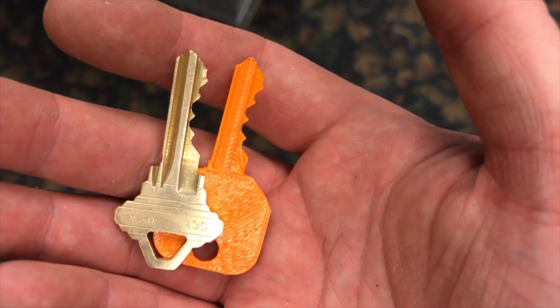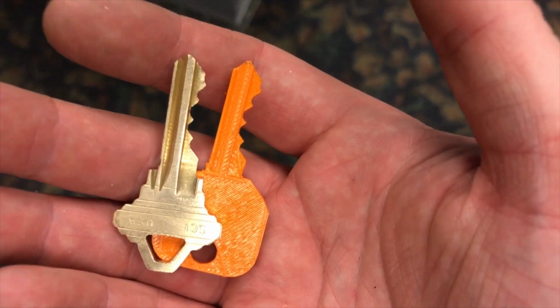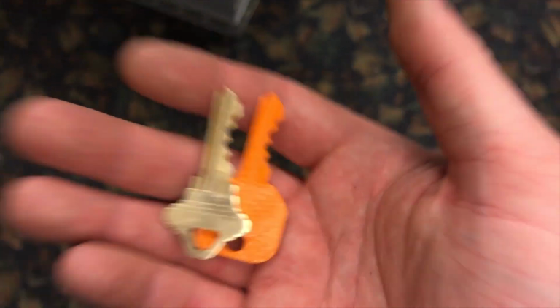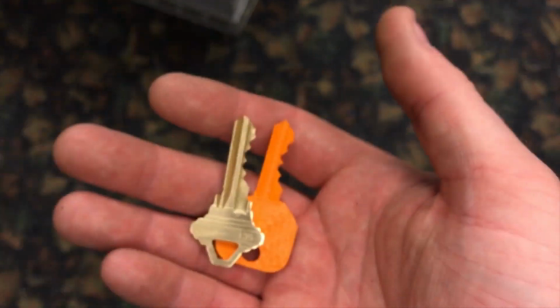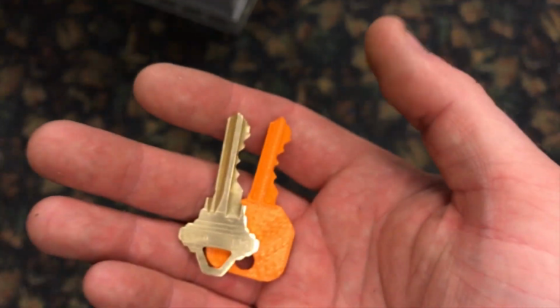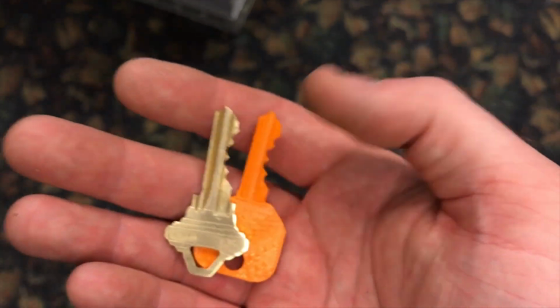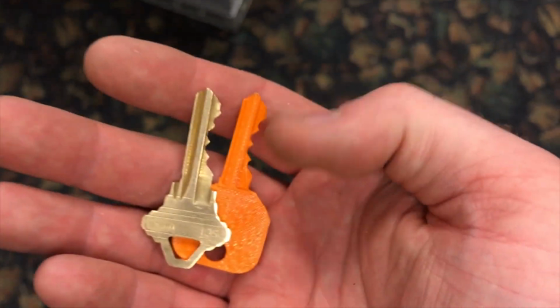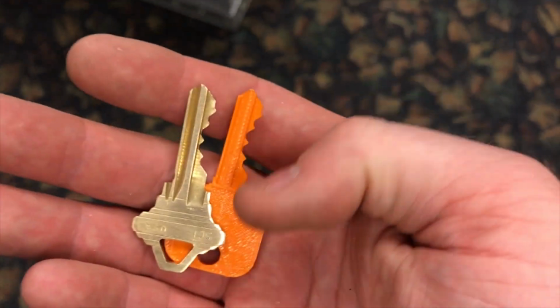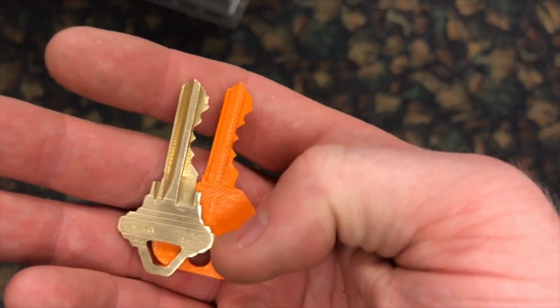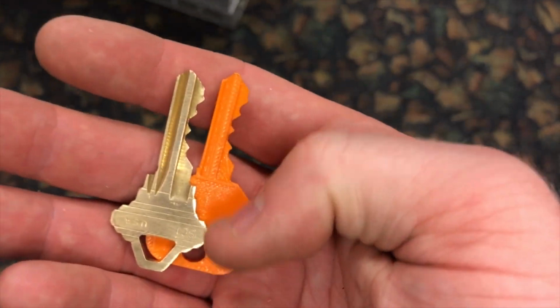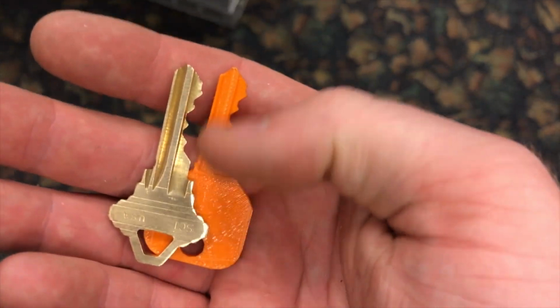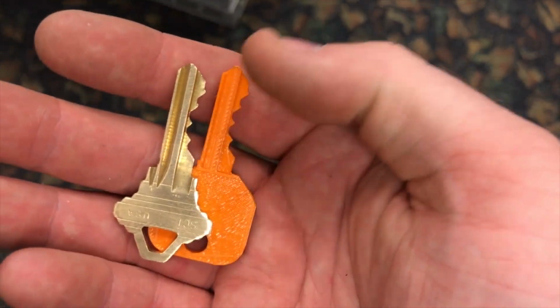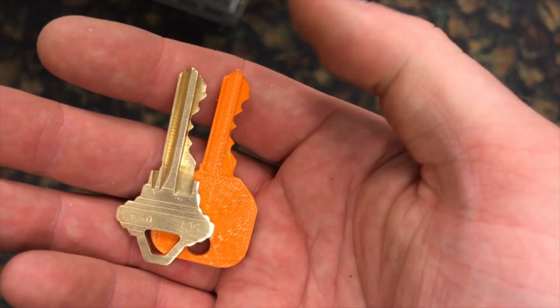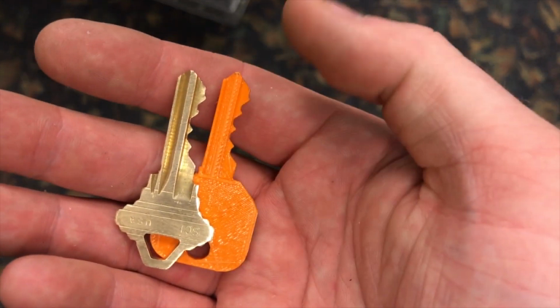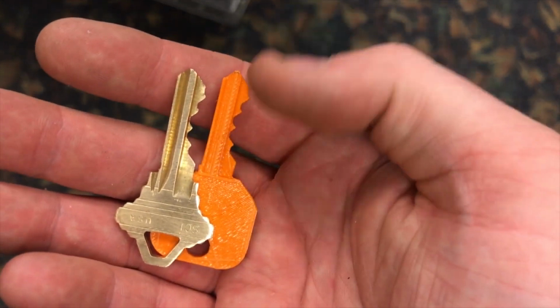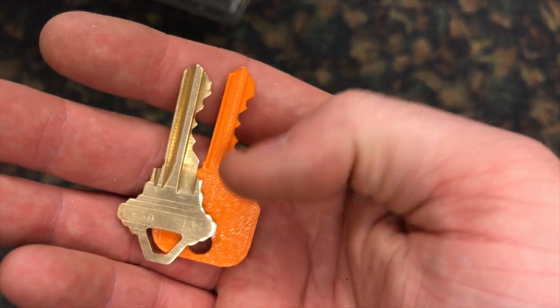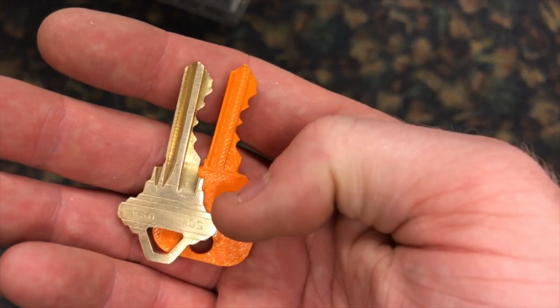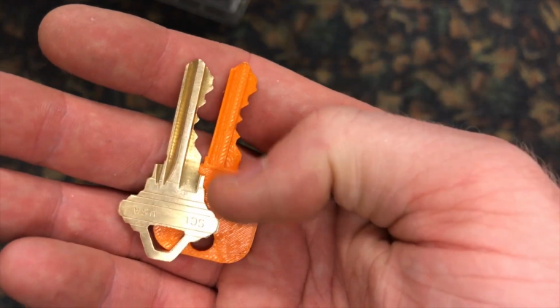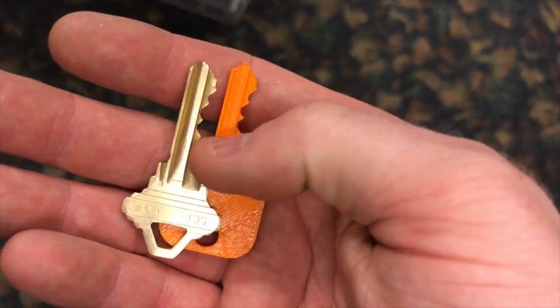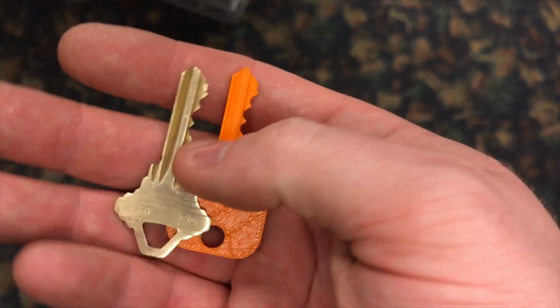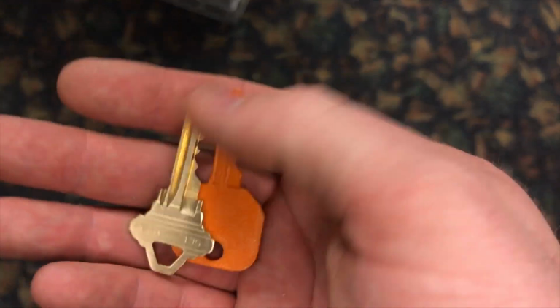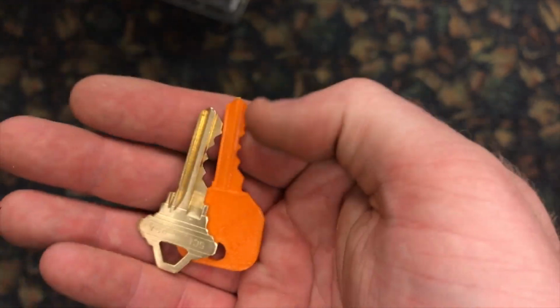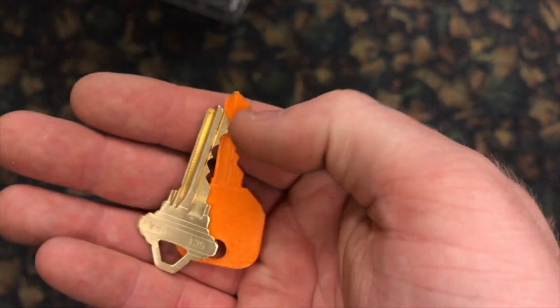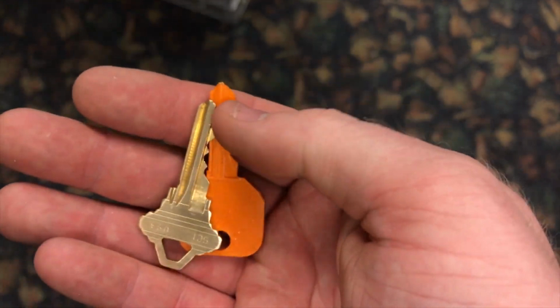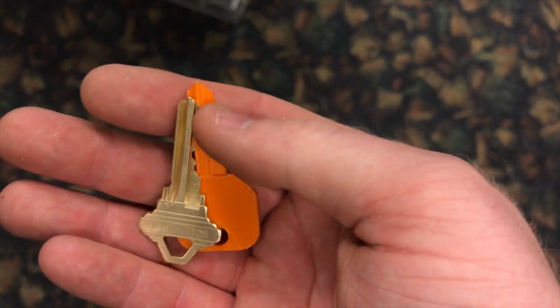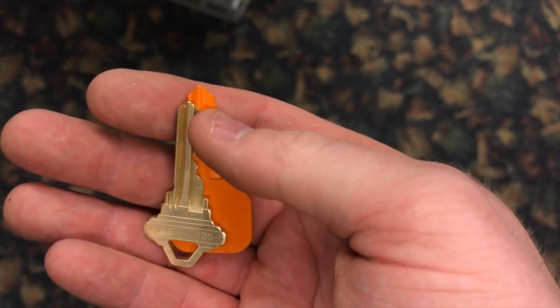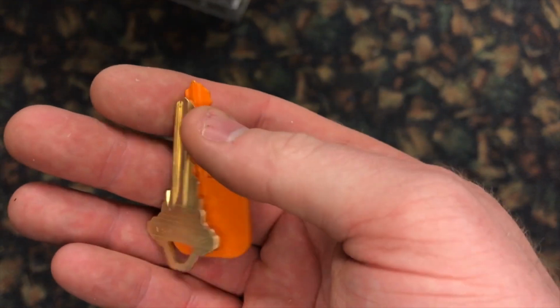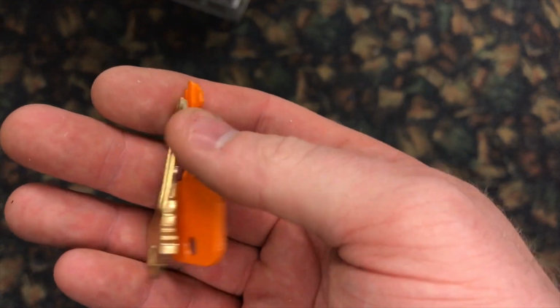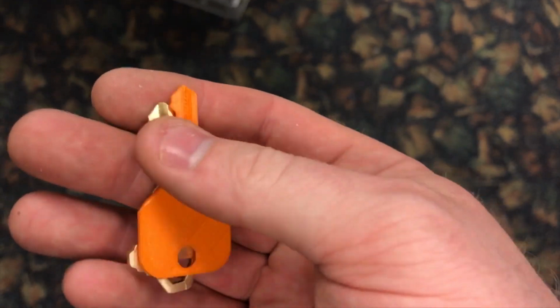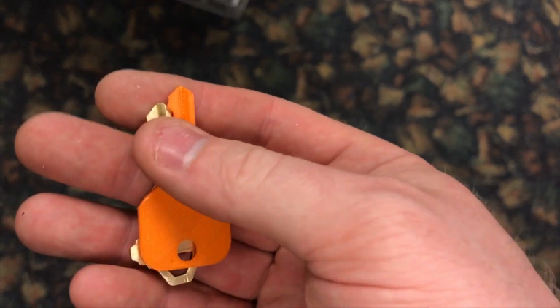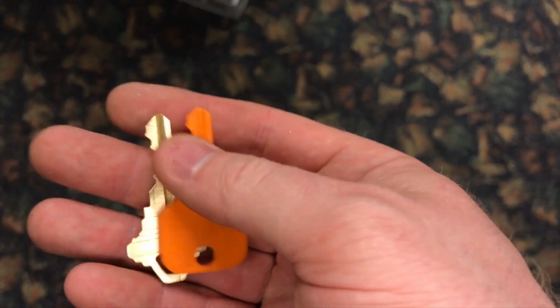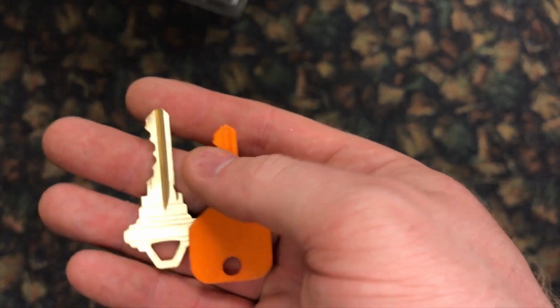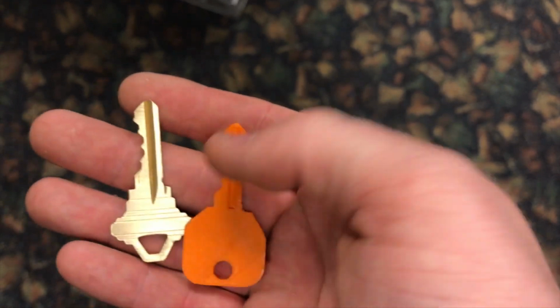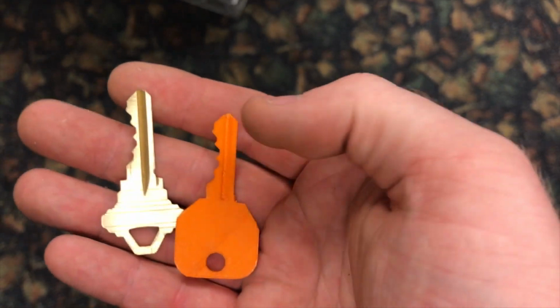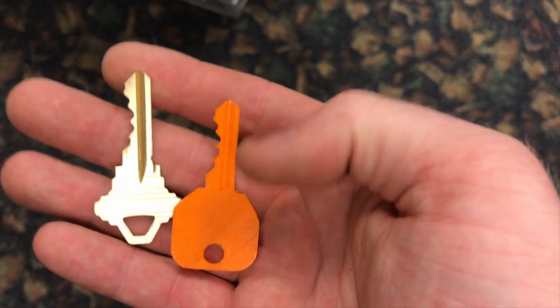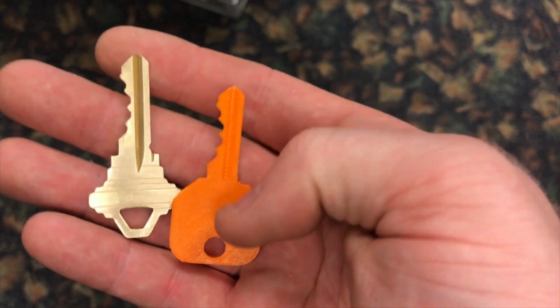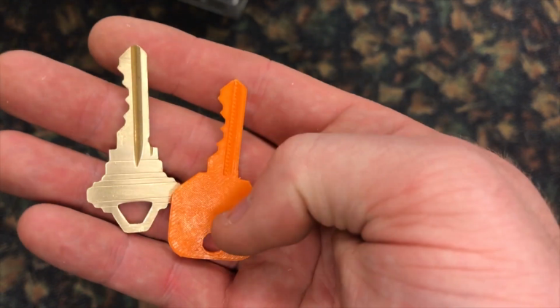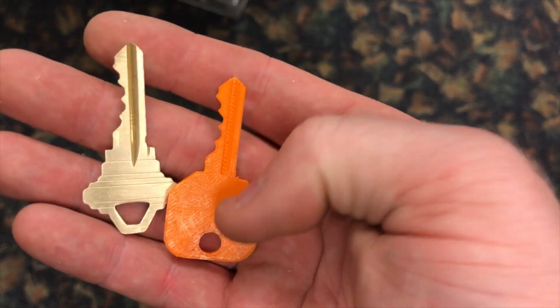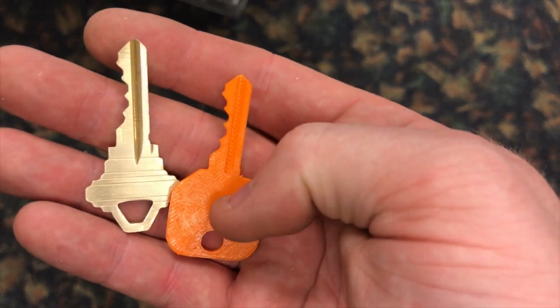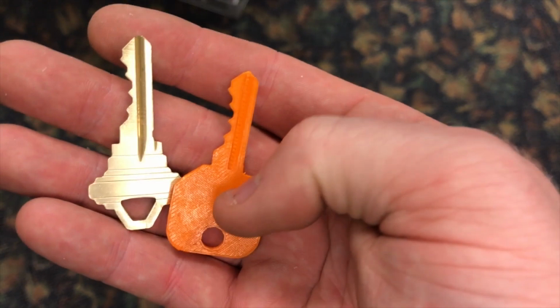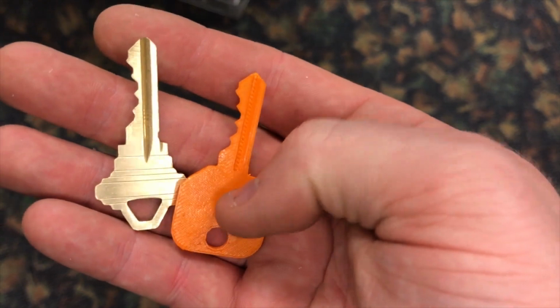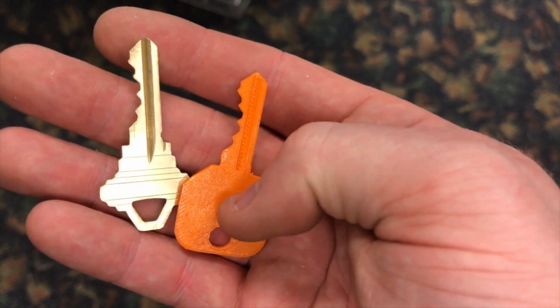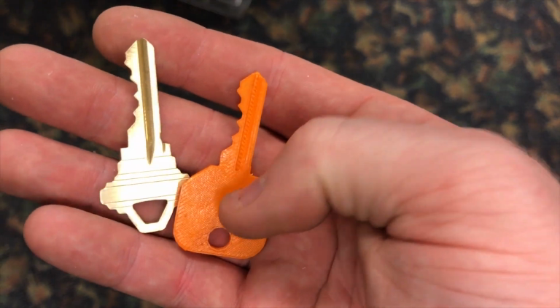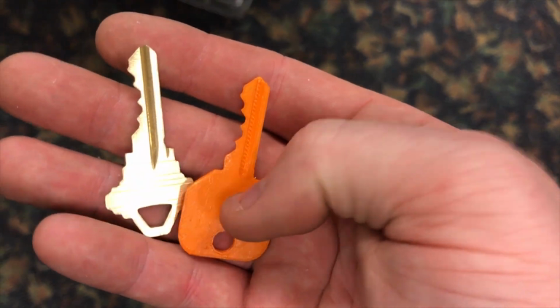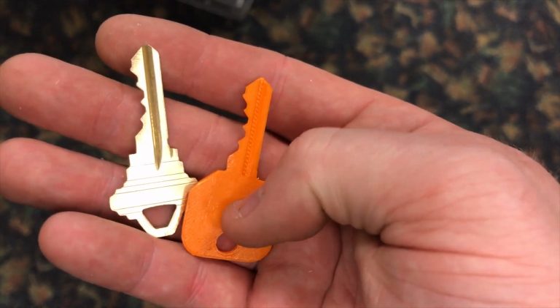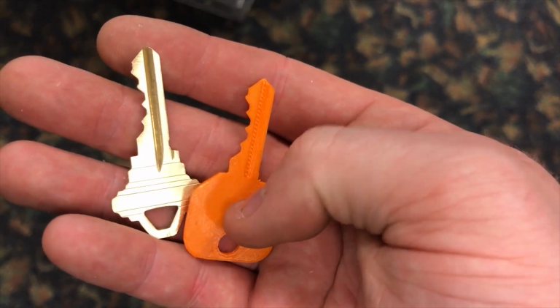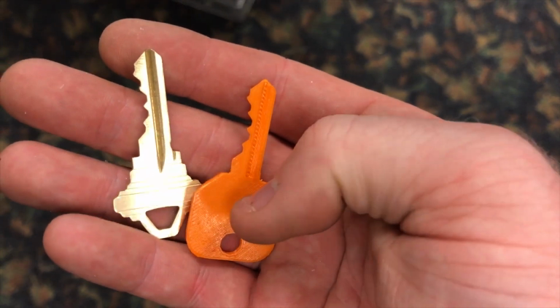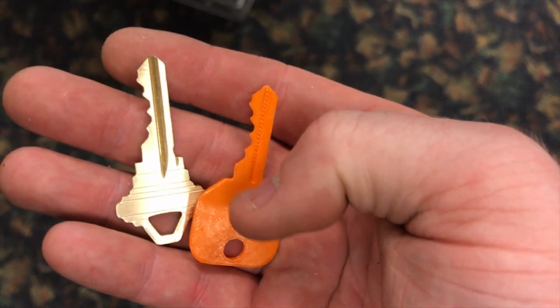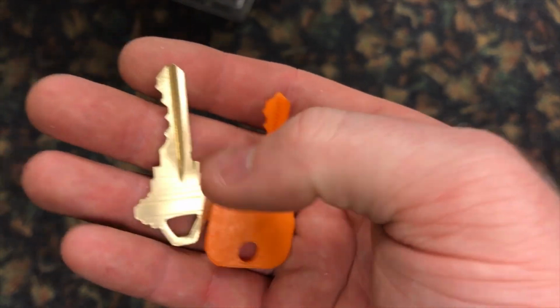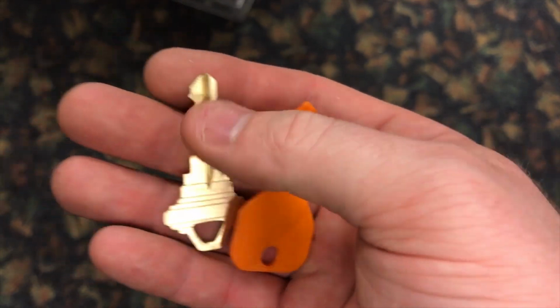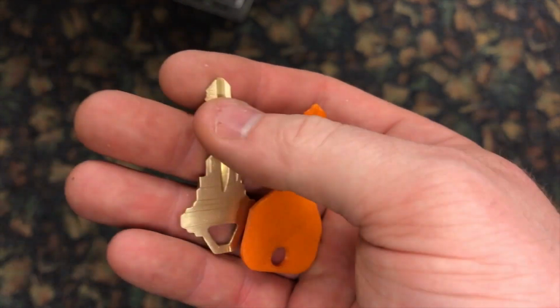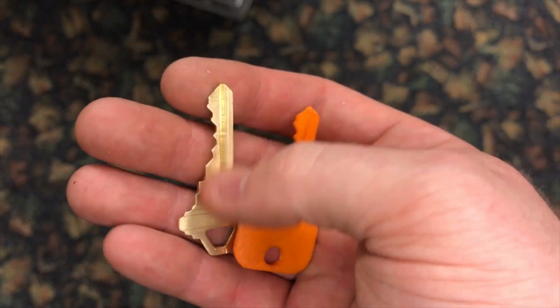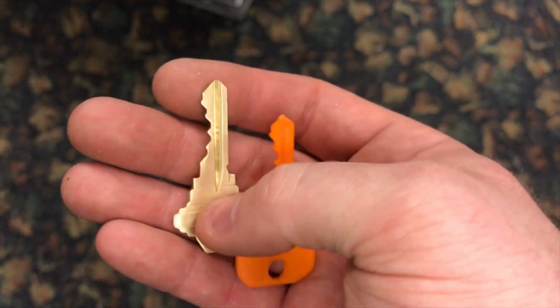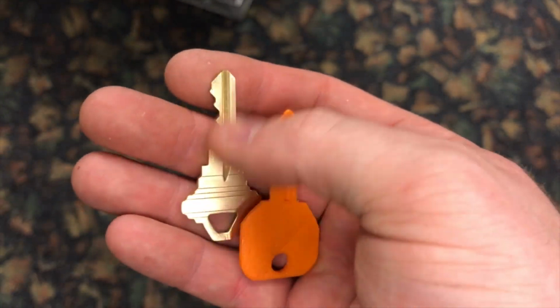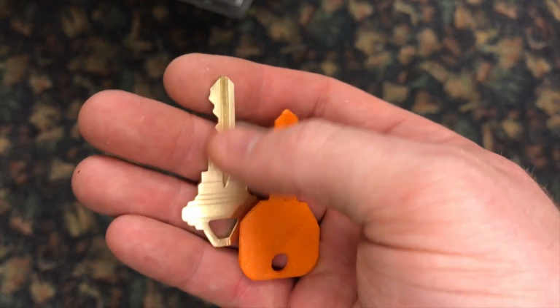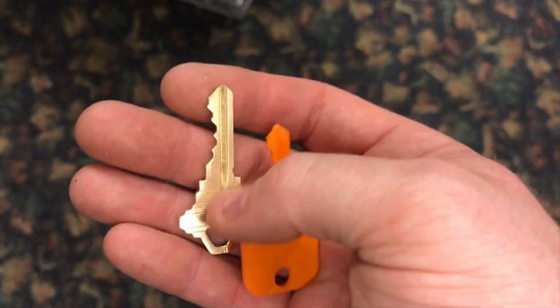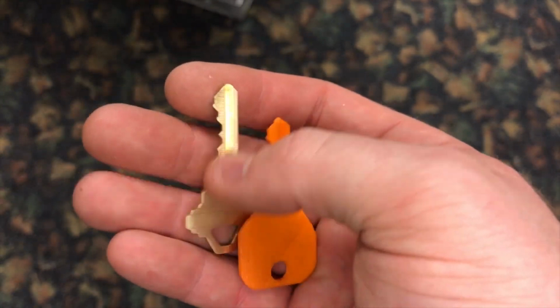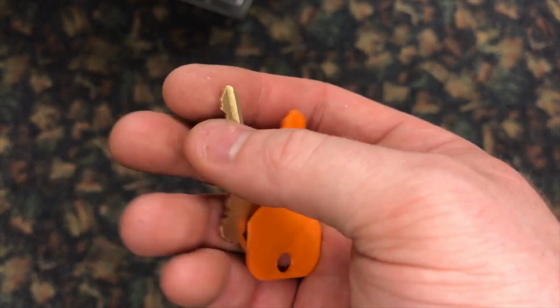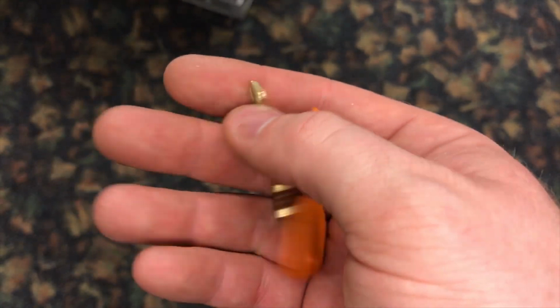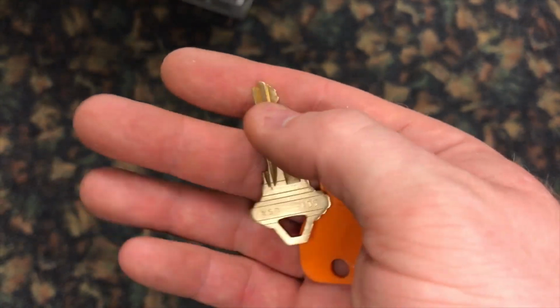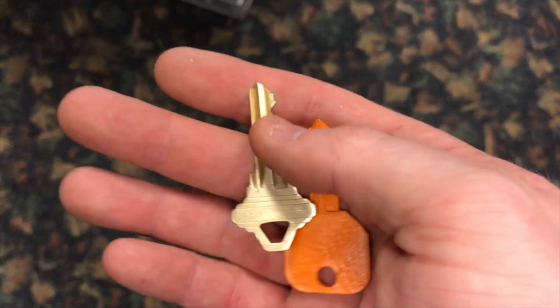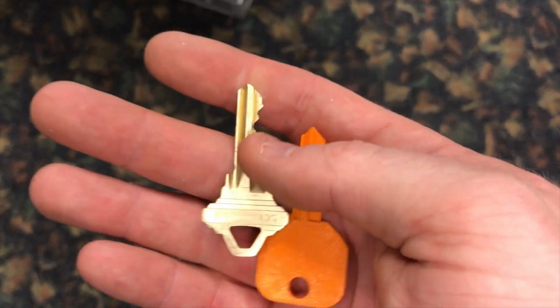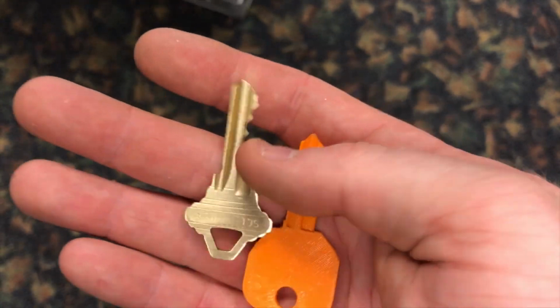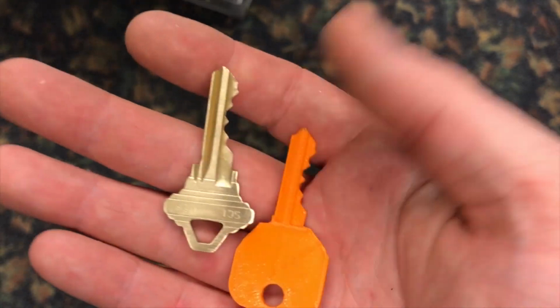Hey guys, I'm going to show you how to make a fully functional 3D printed key, as well as how to use that 3D printed key to make a metal key.